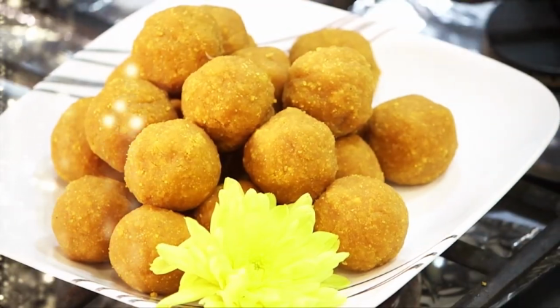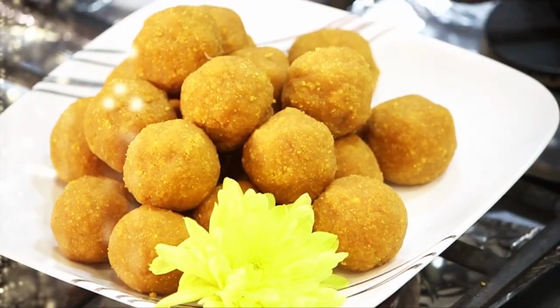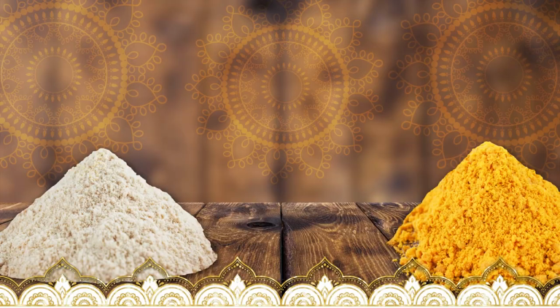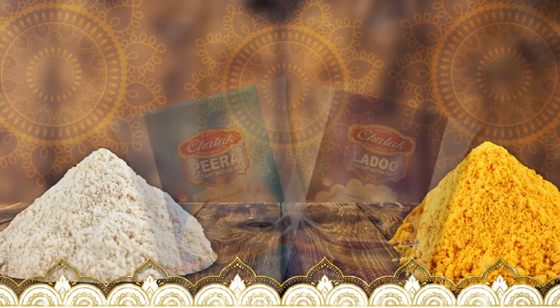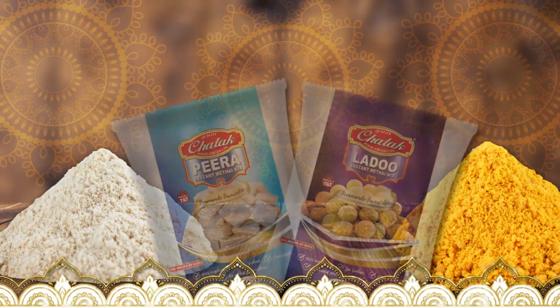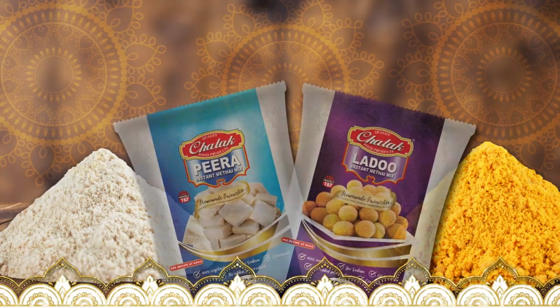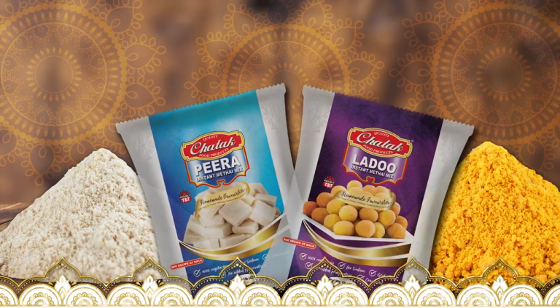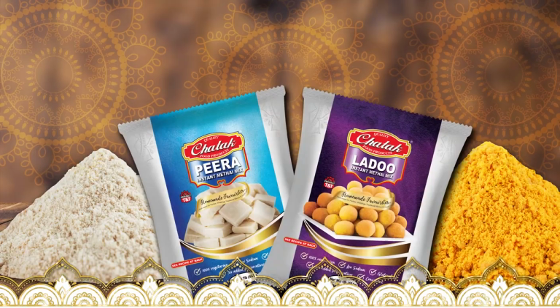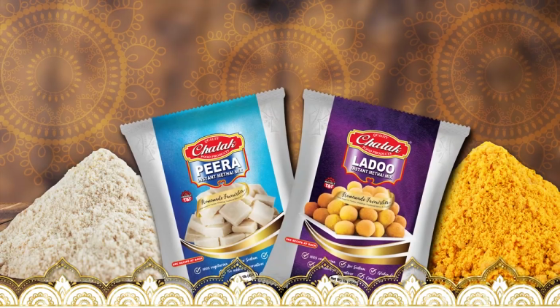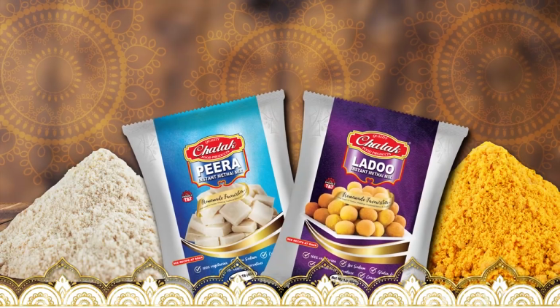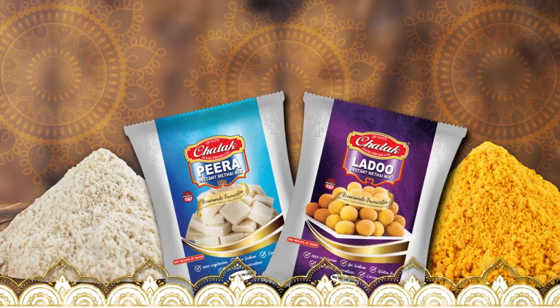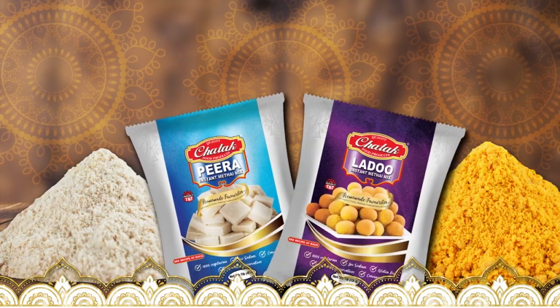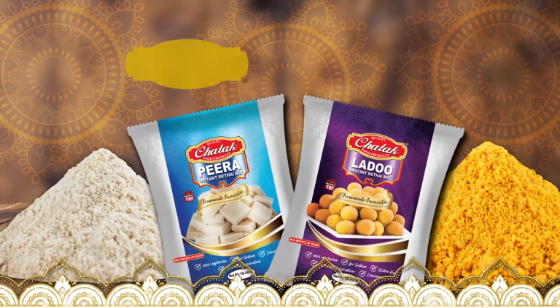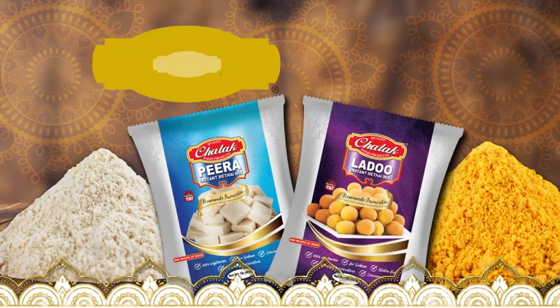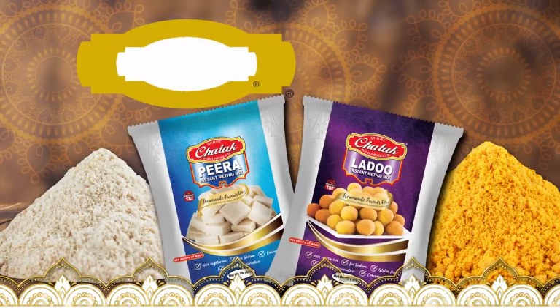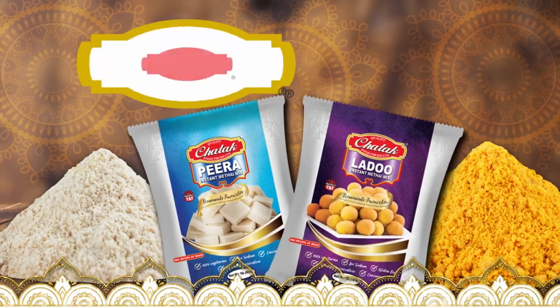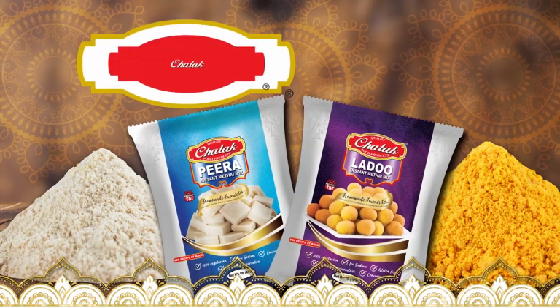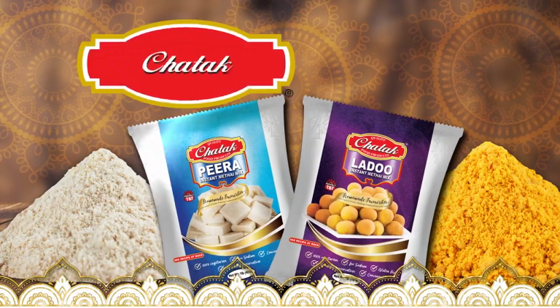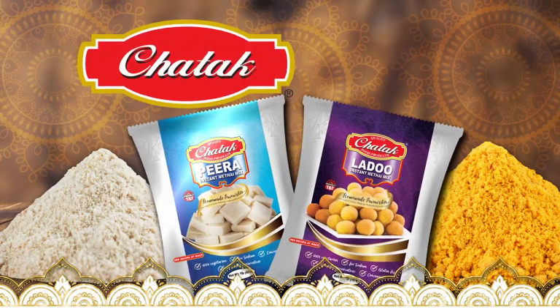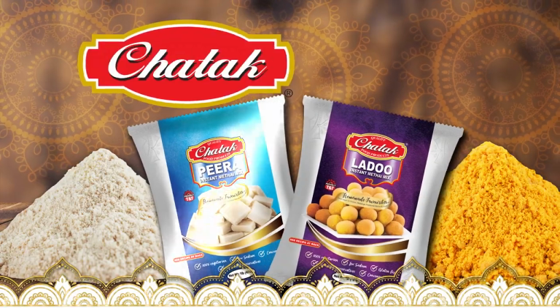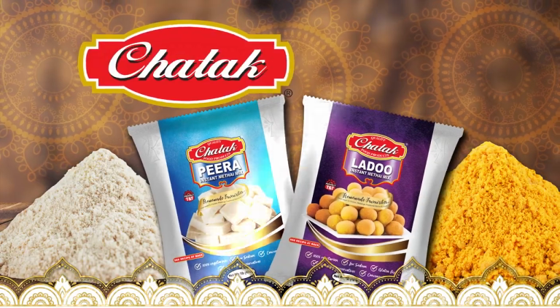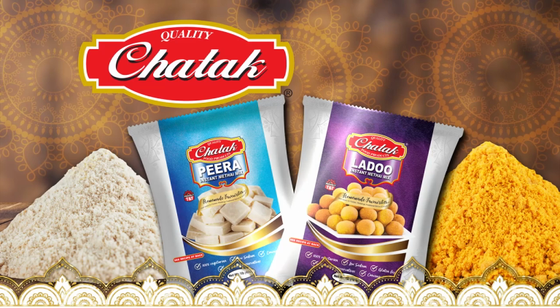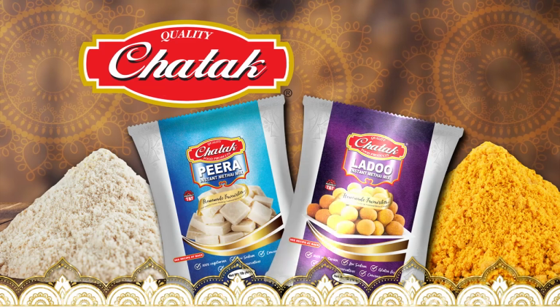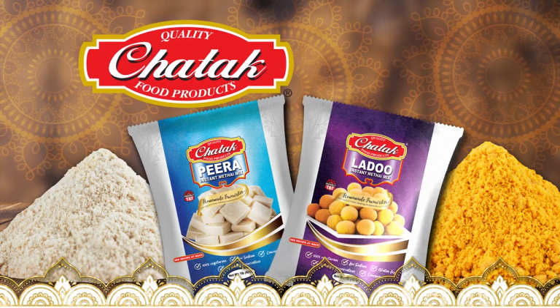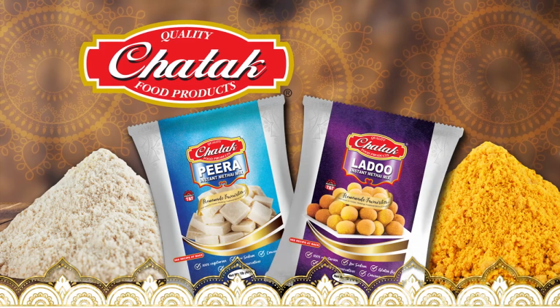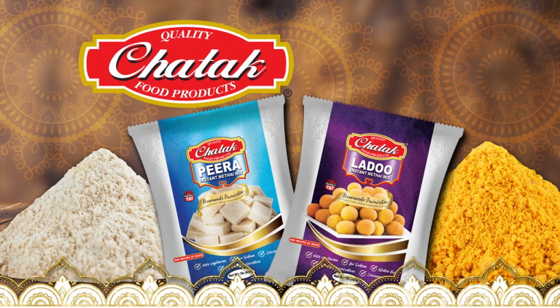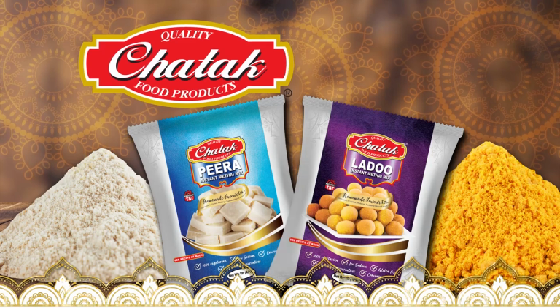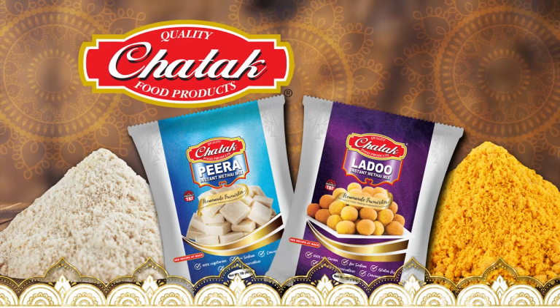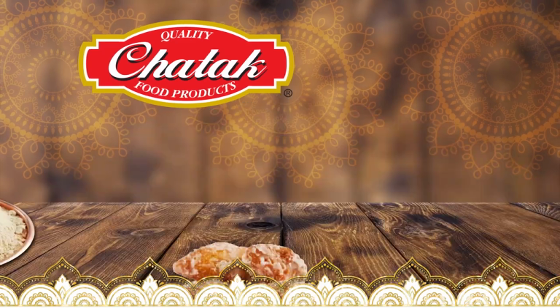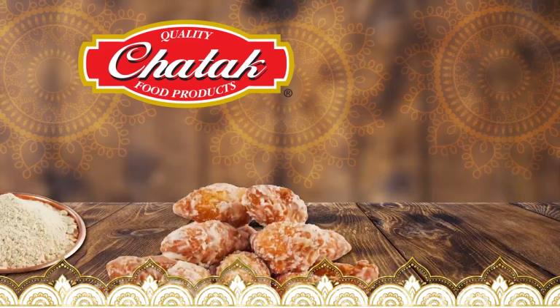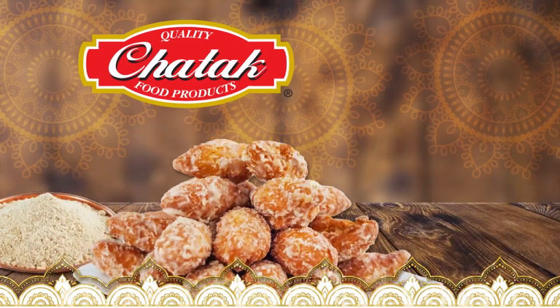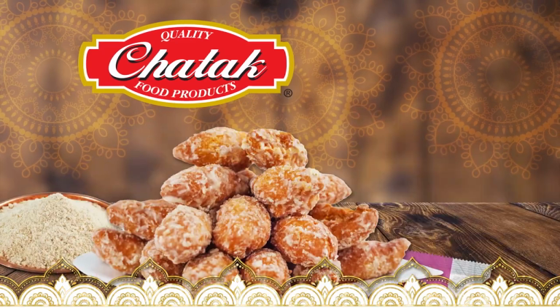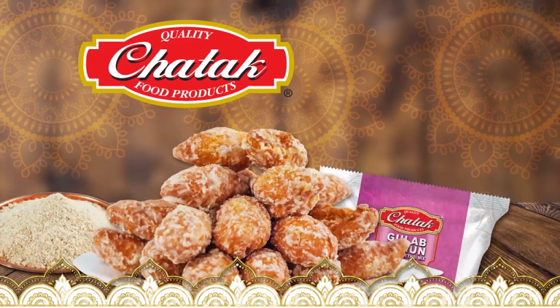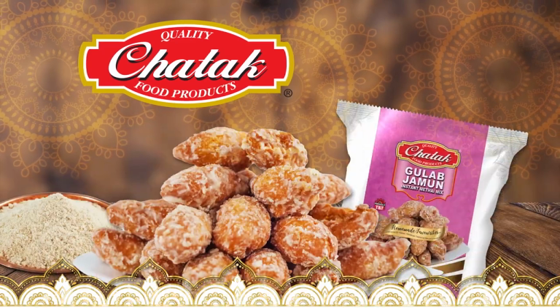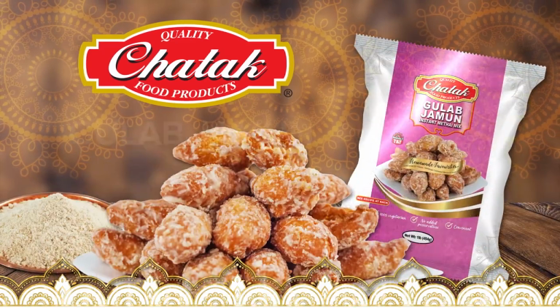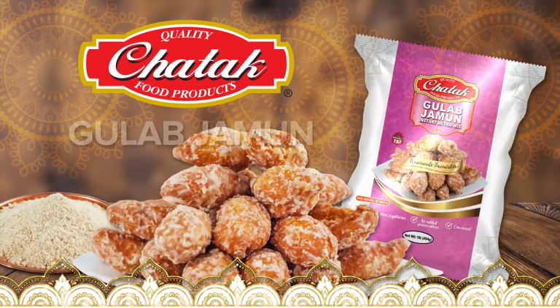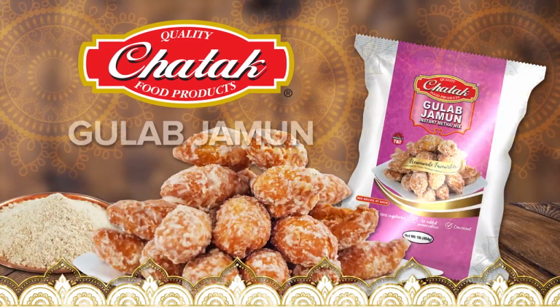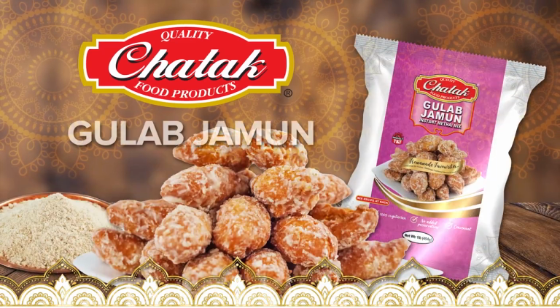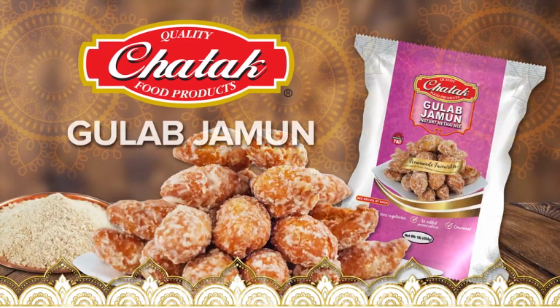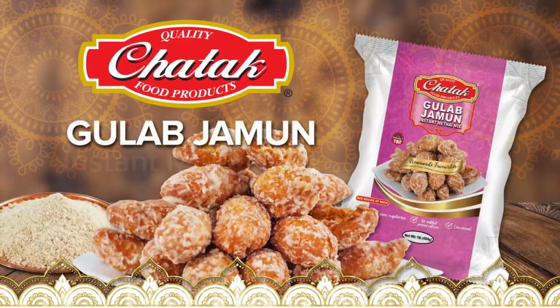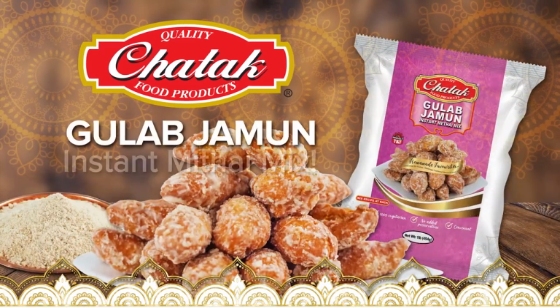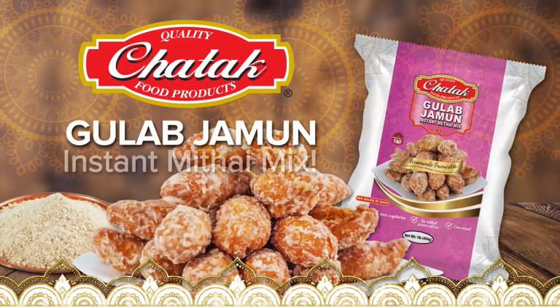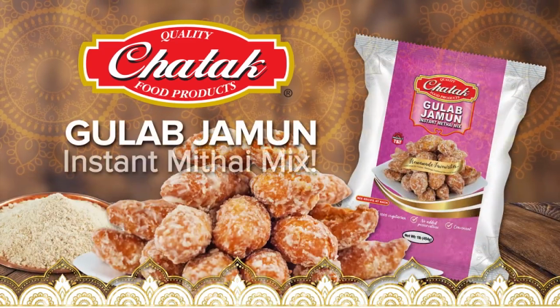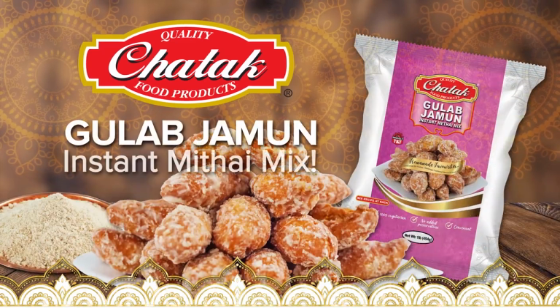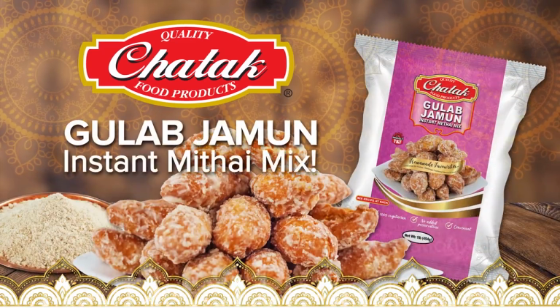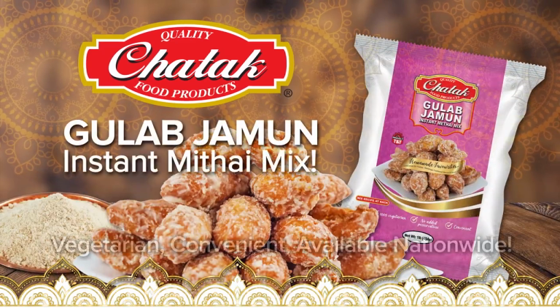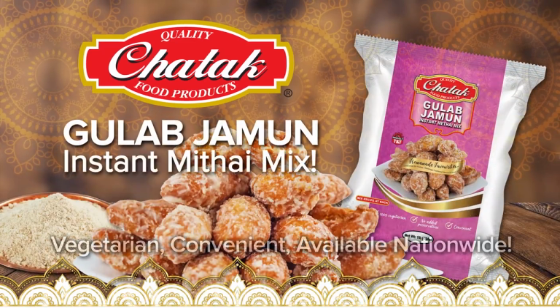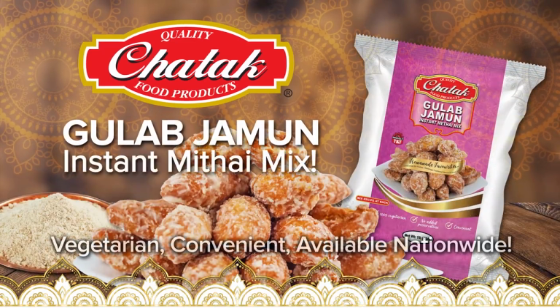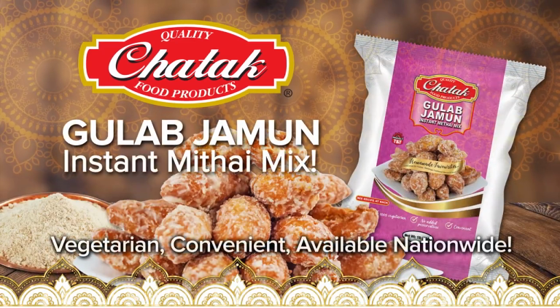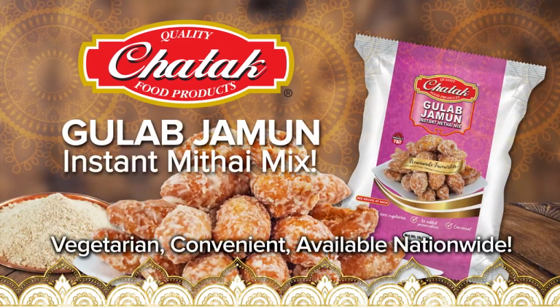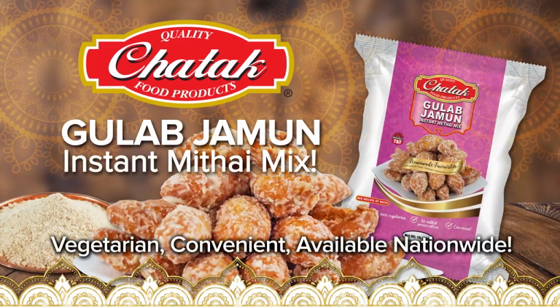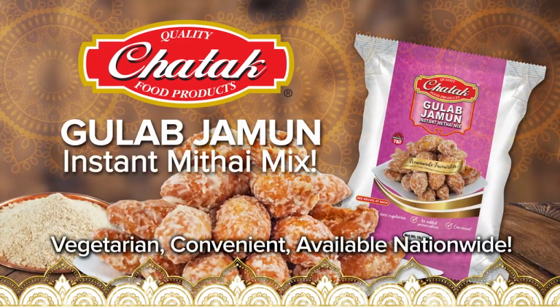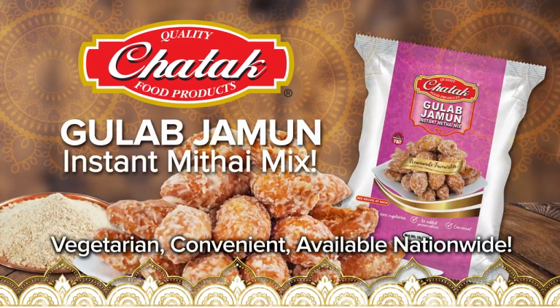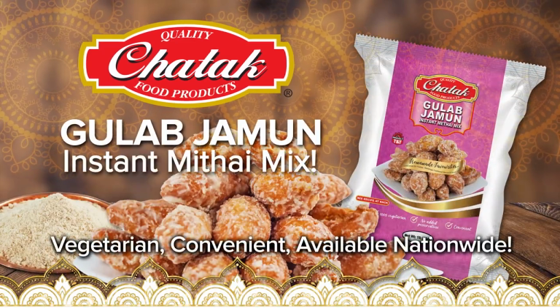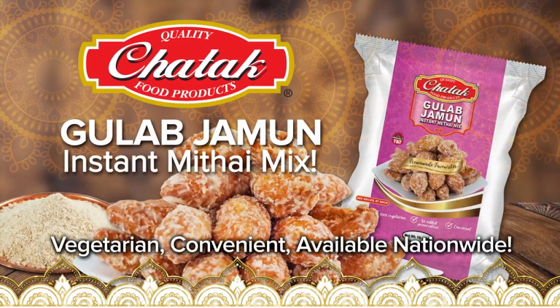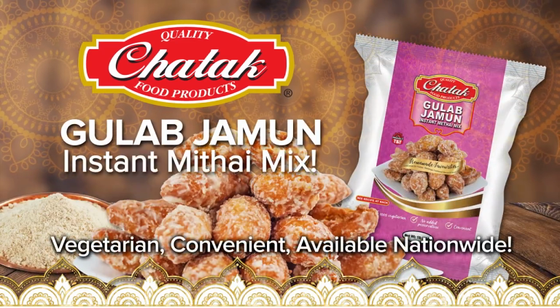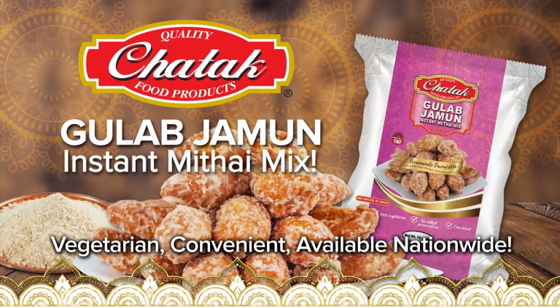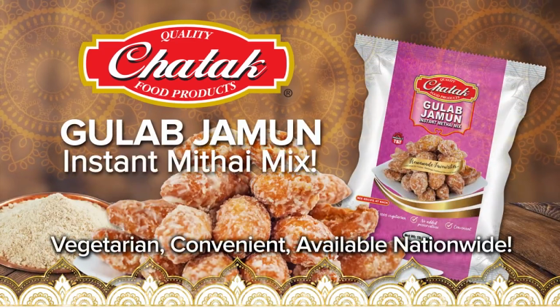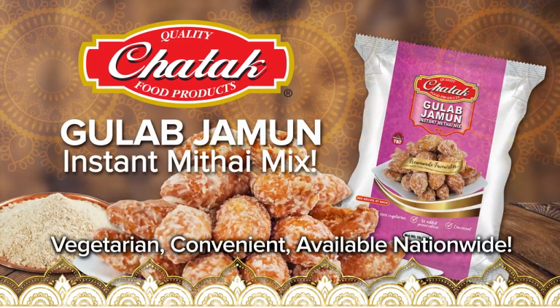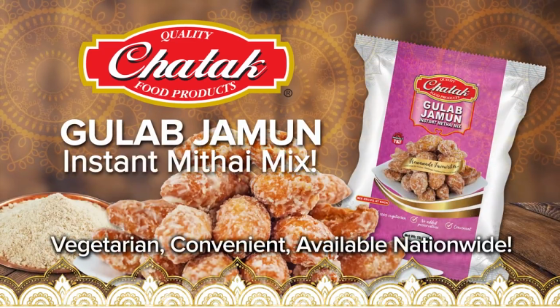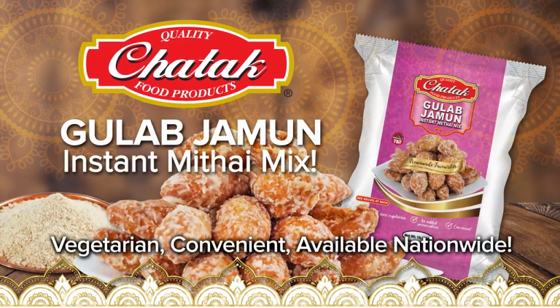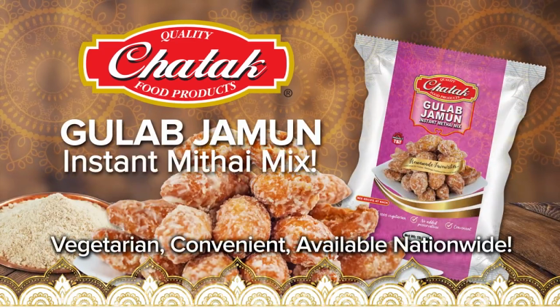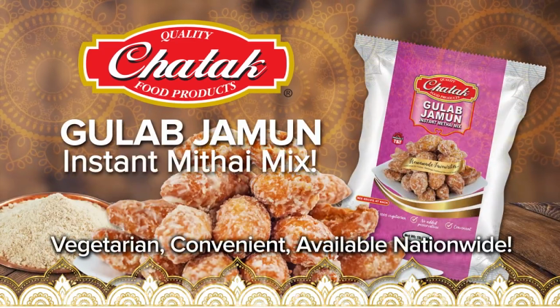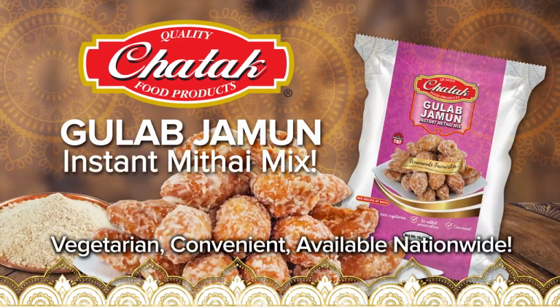Now Ma's Kitchen is a Chatta kitchen. Now available: Gulab Jamun Instant Mithai Mix.